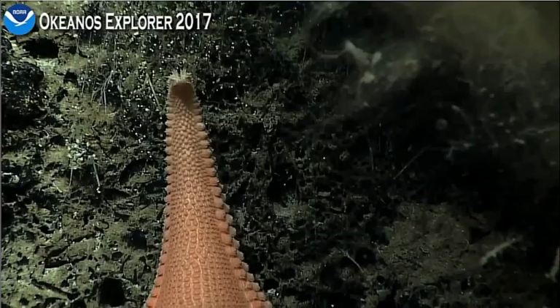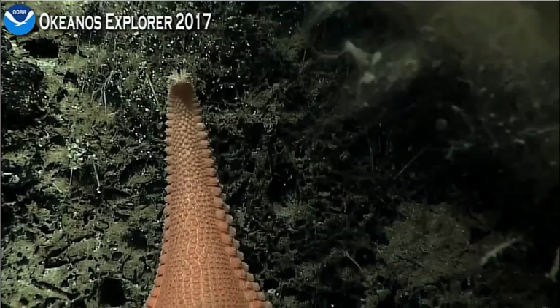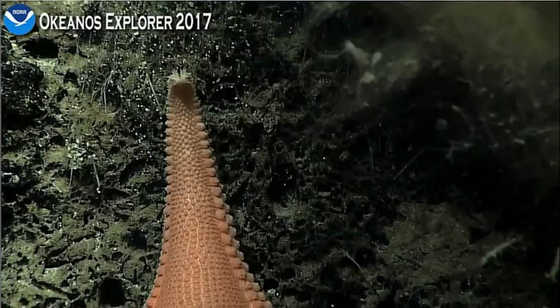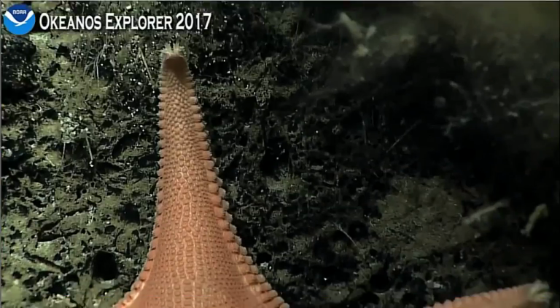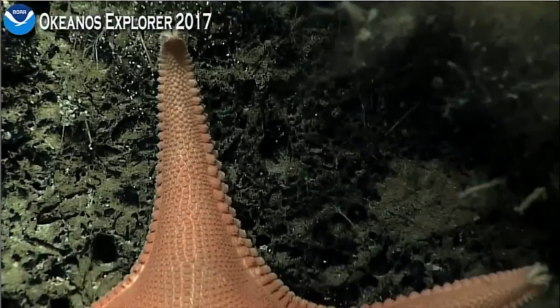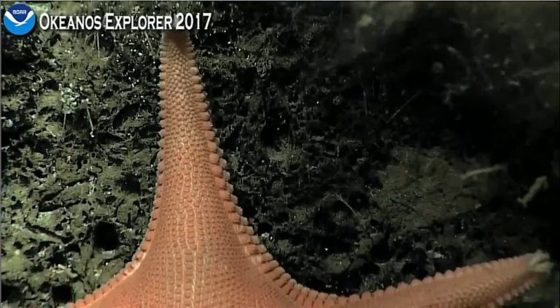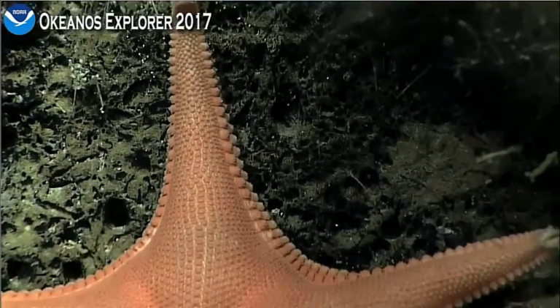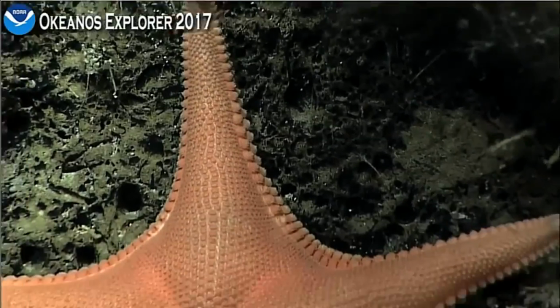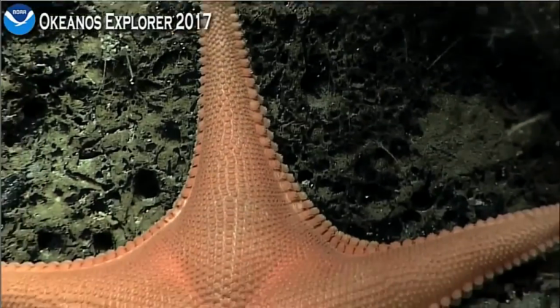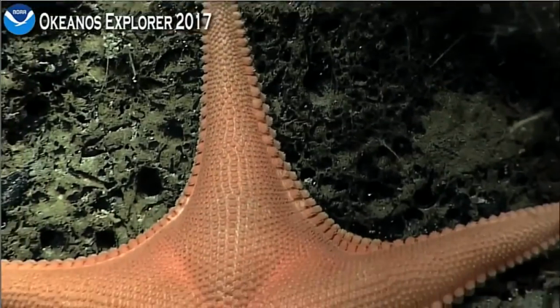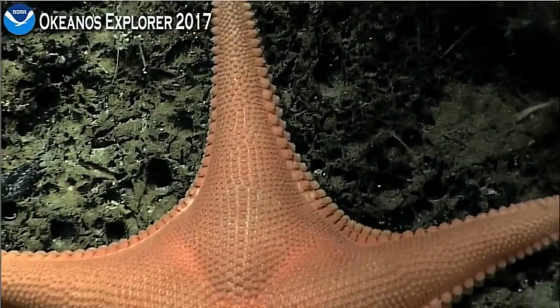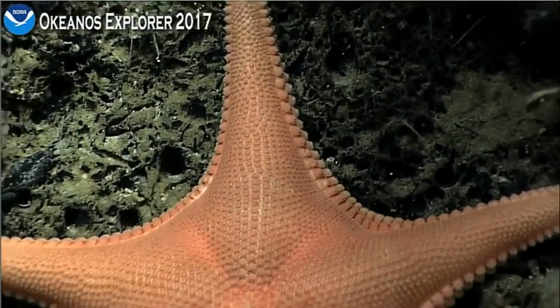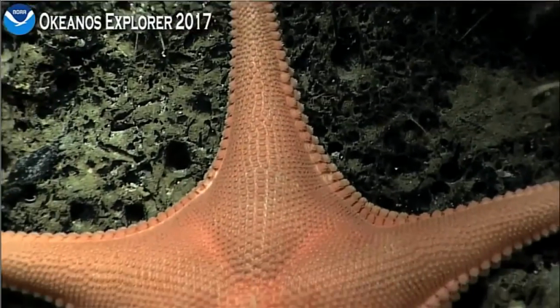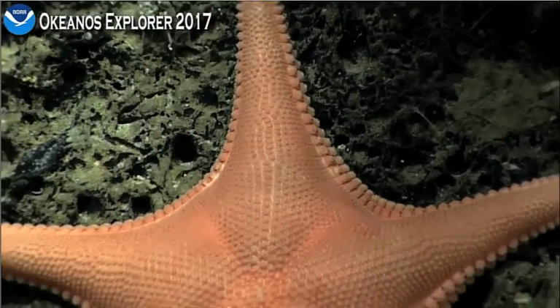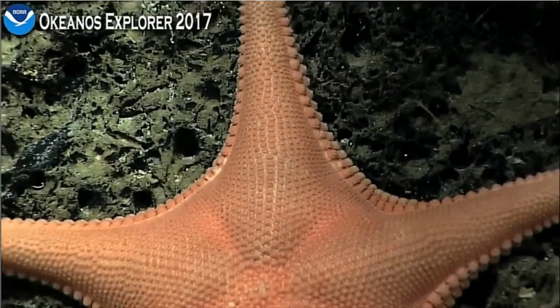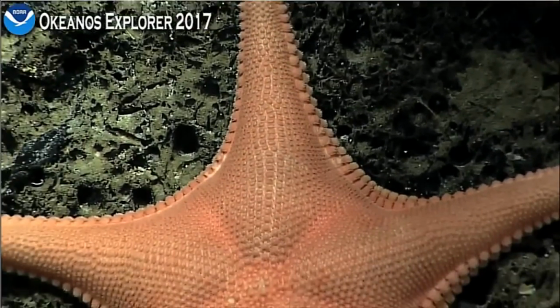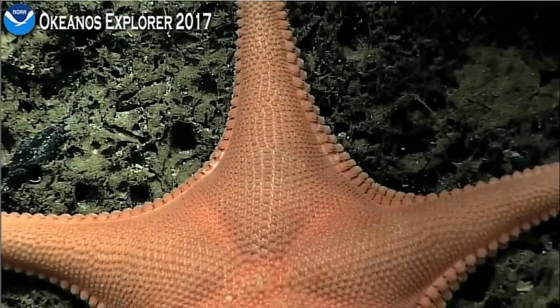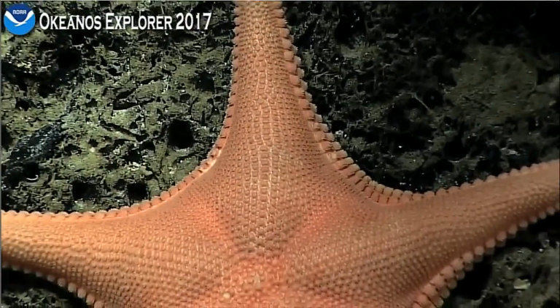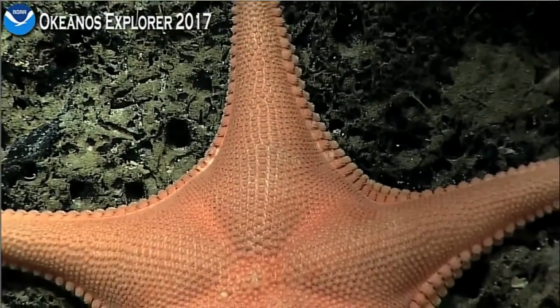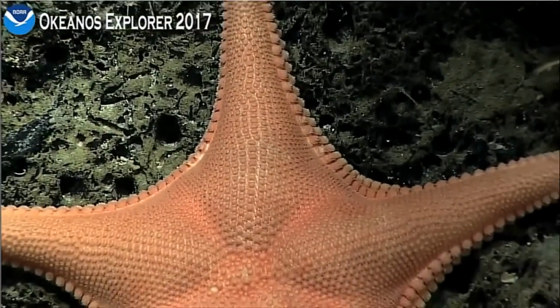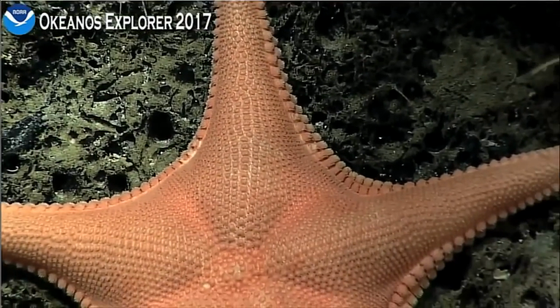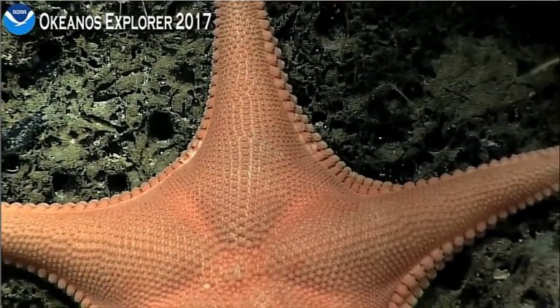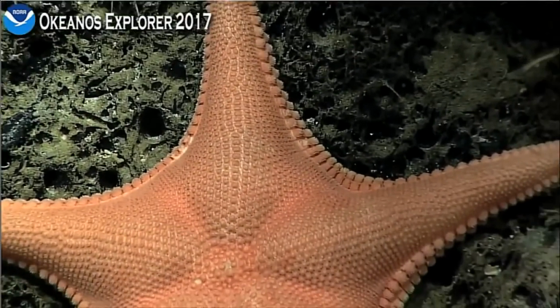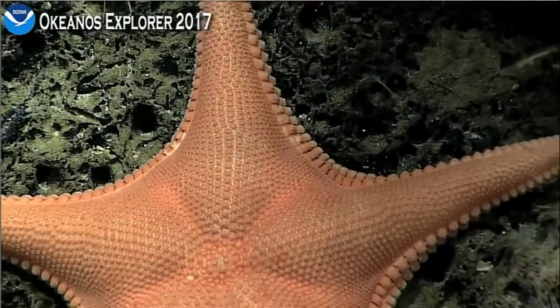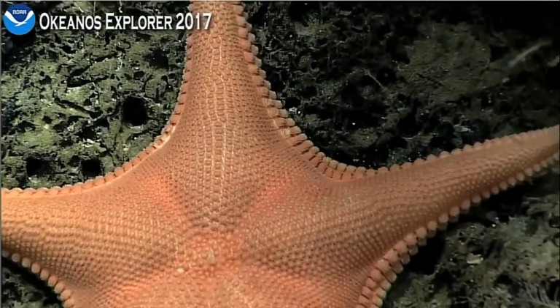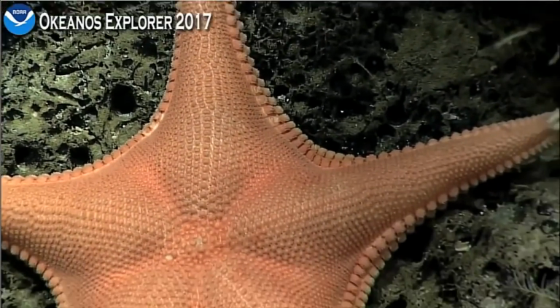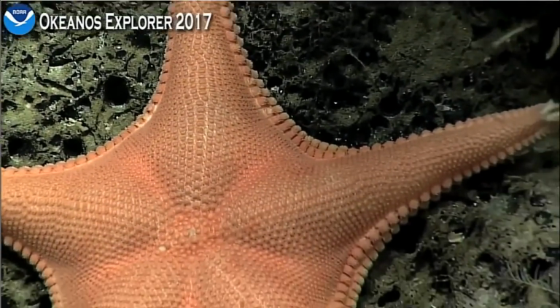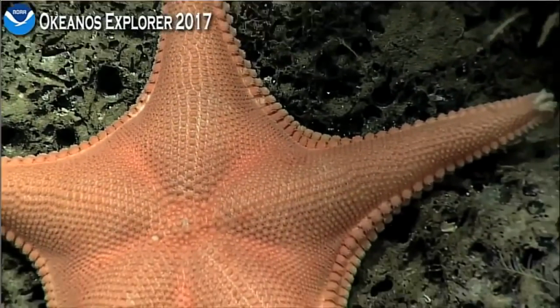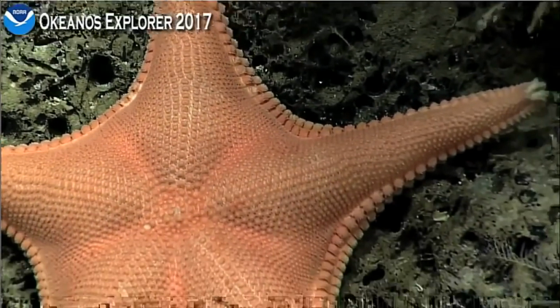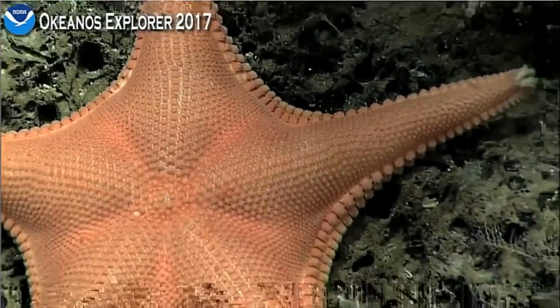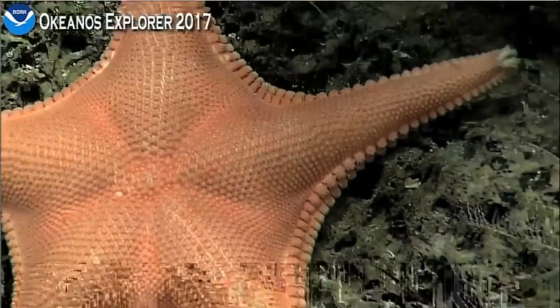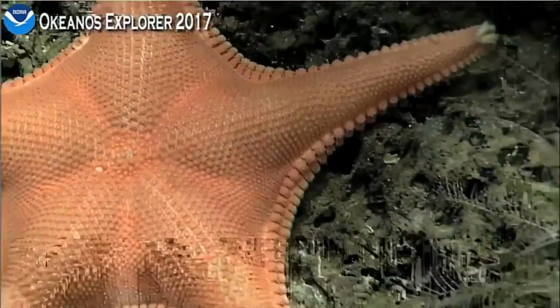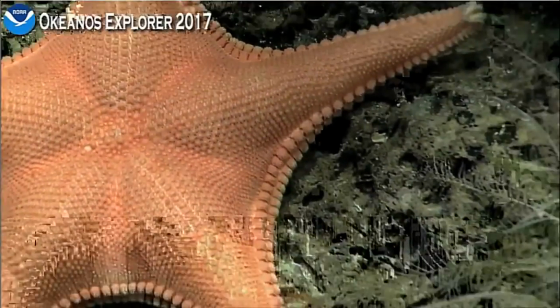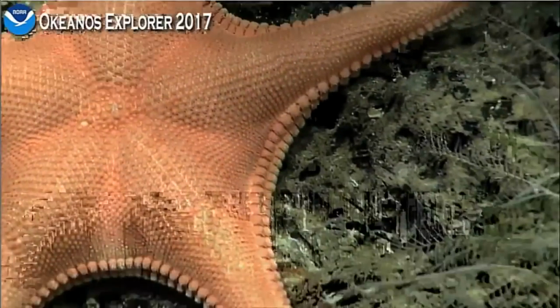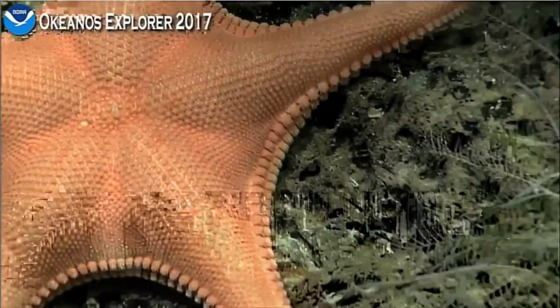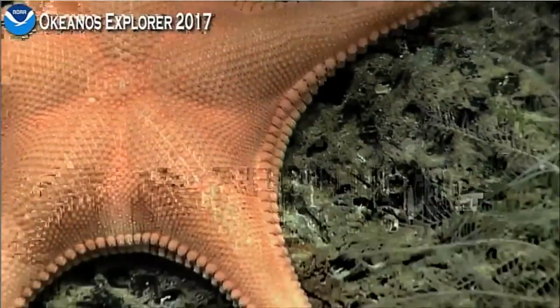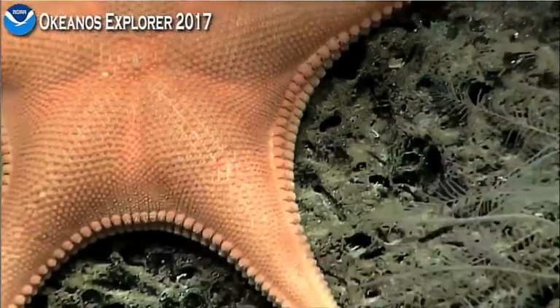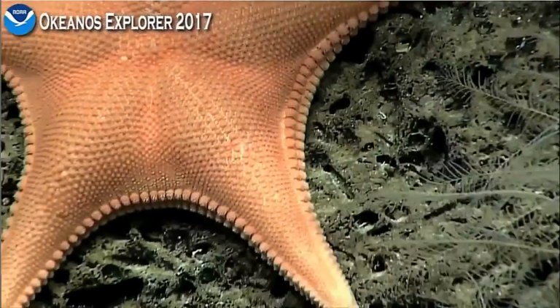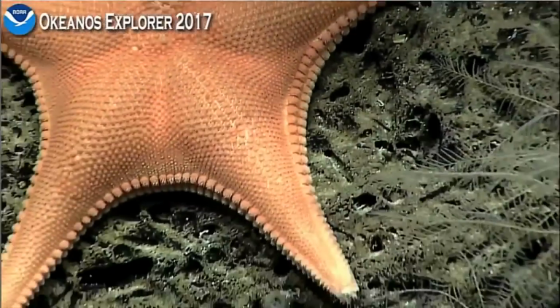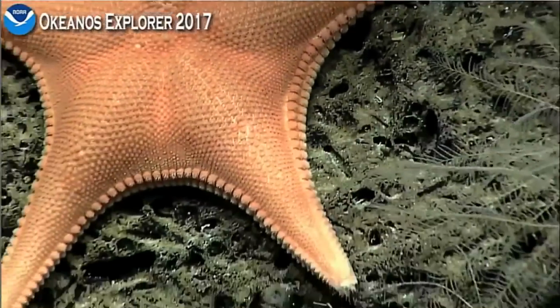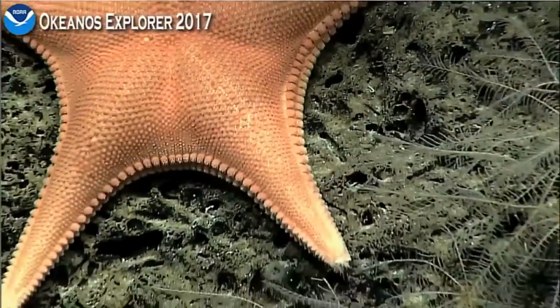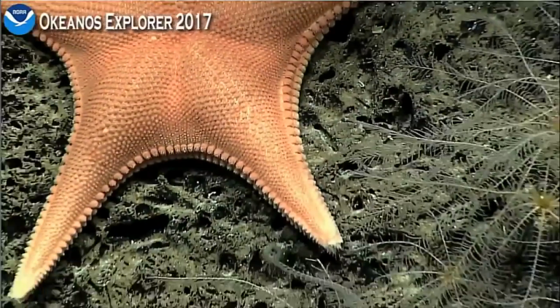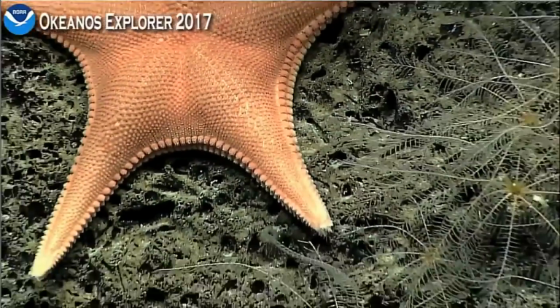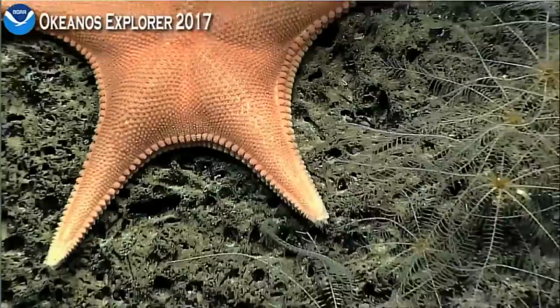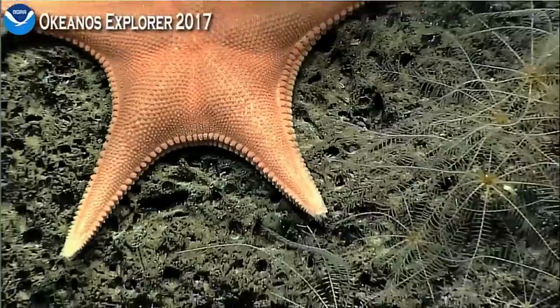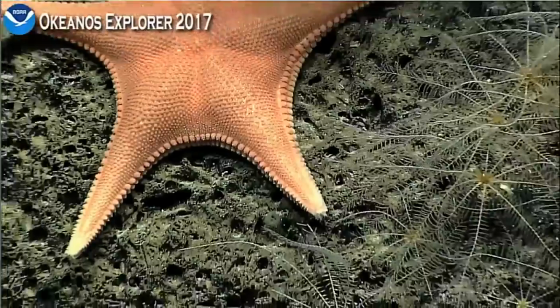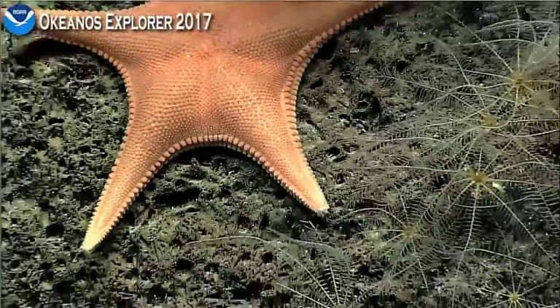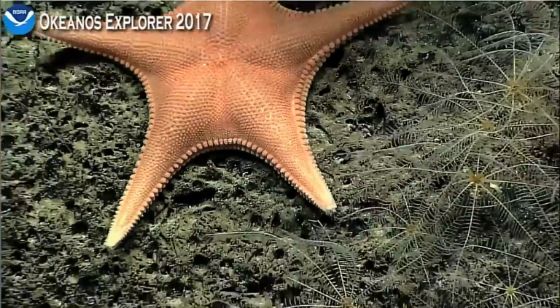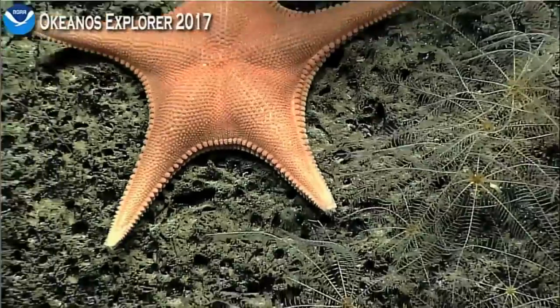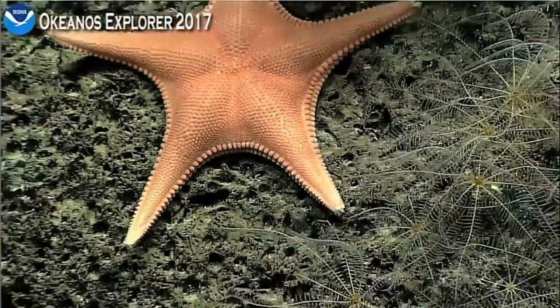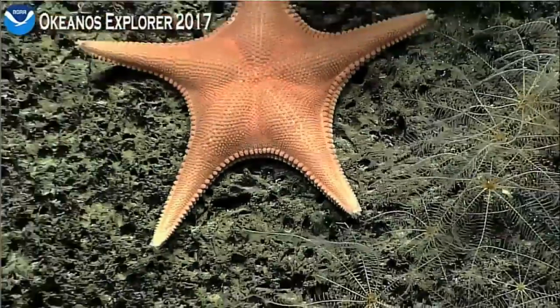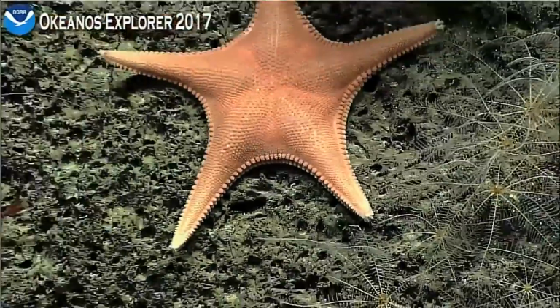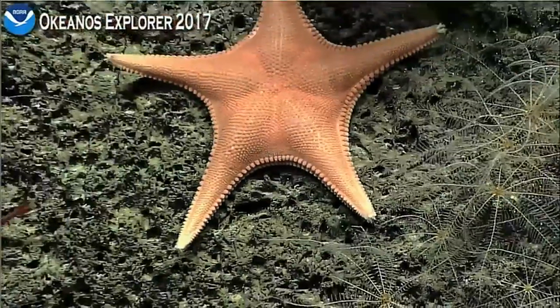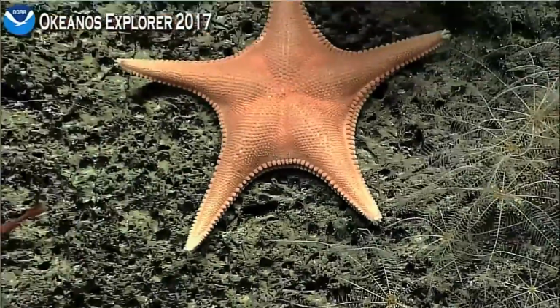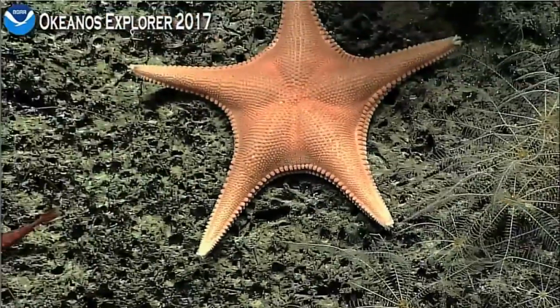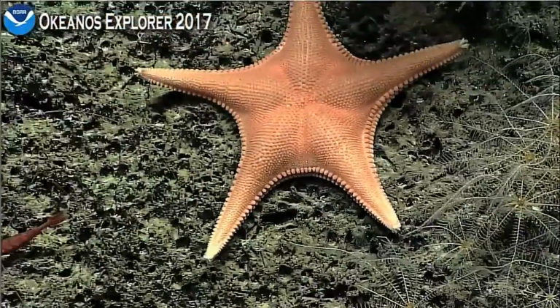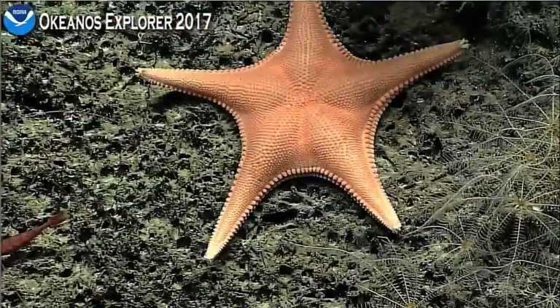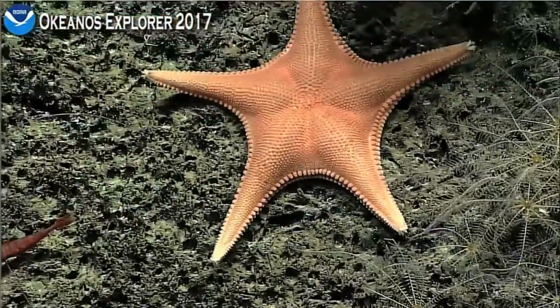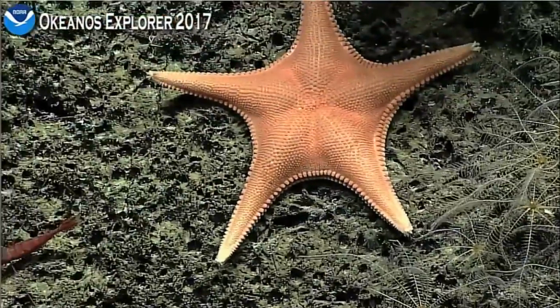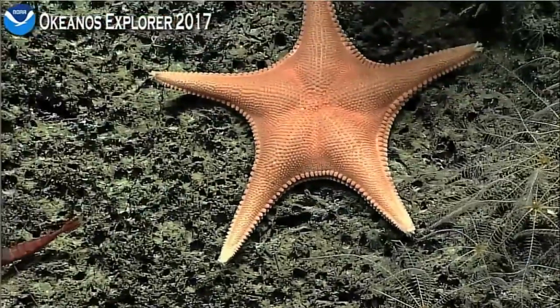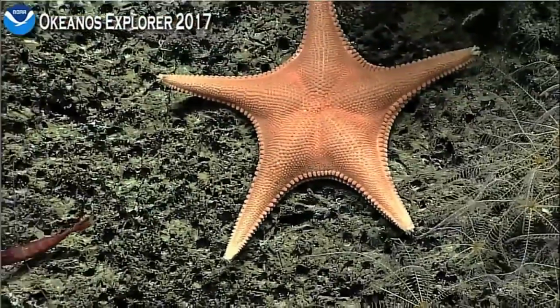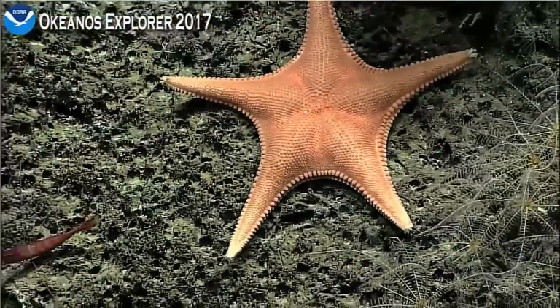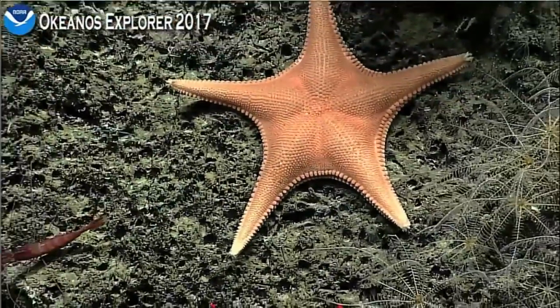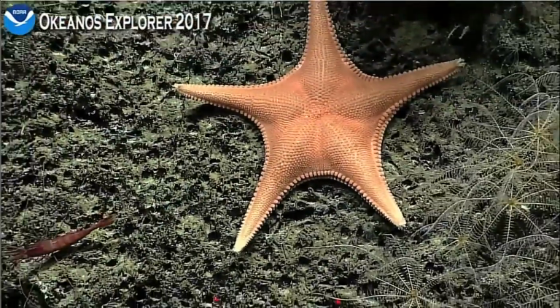Carbonate. The seastar is within. I think it's a Goniastrea. We'll be fully specified. Trying to do a quick scan right now.